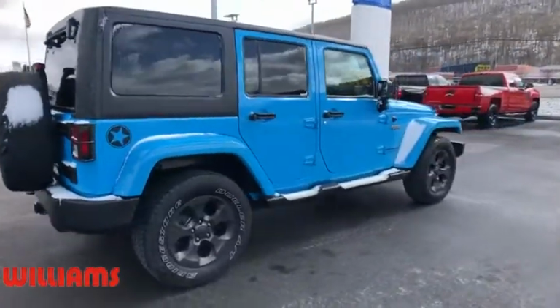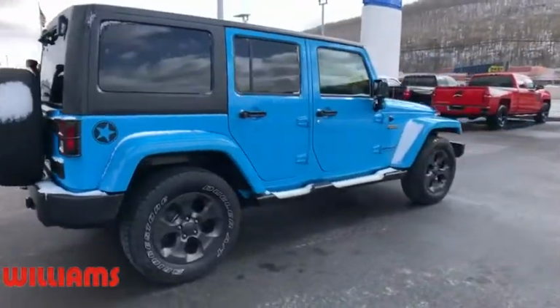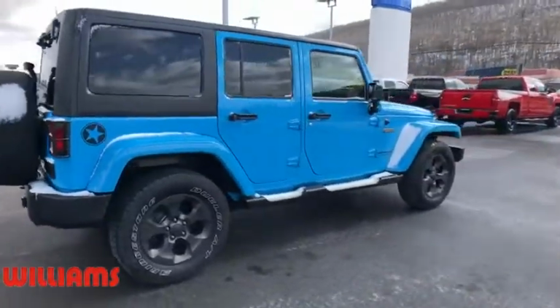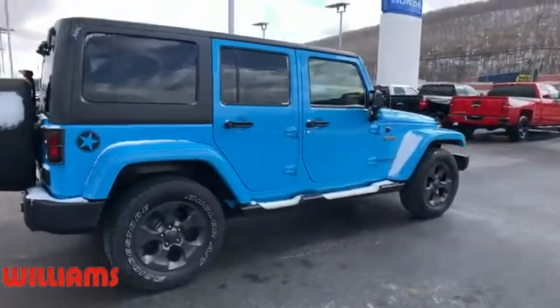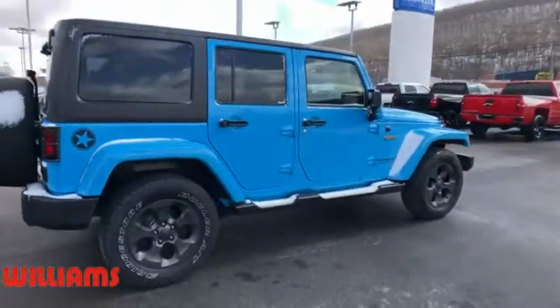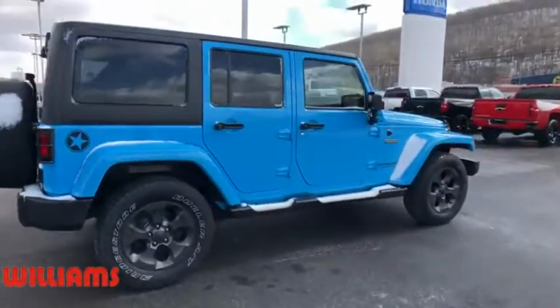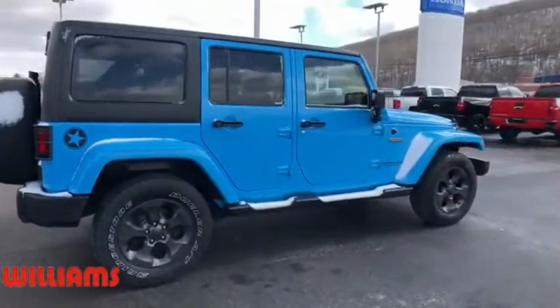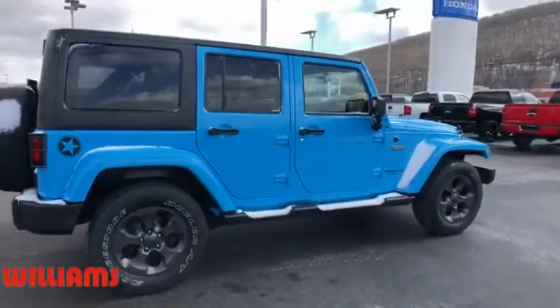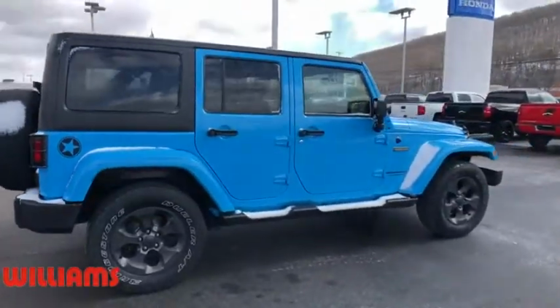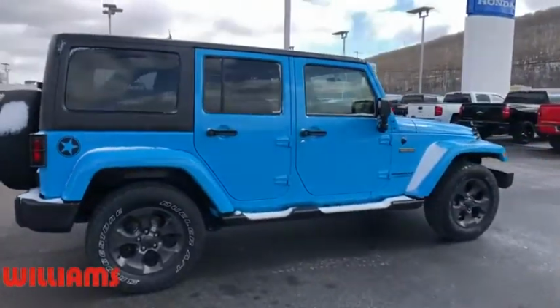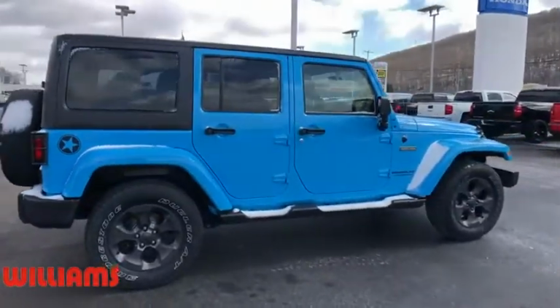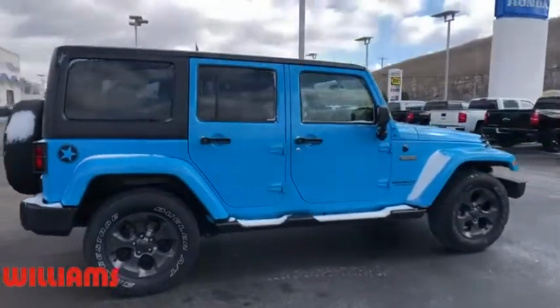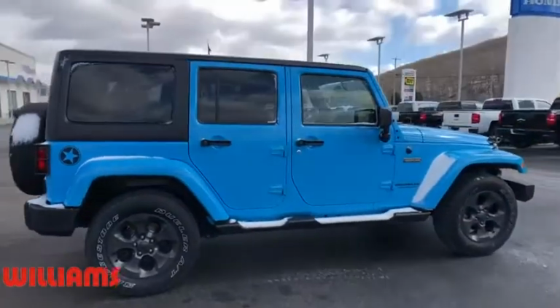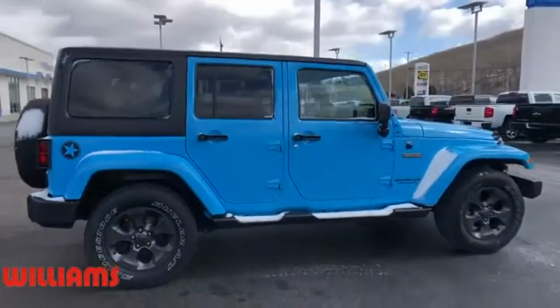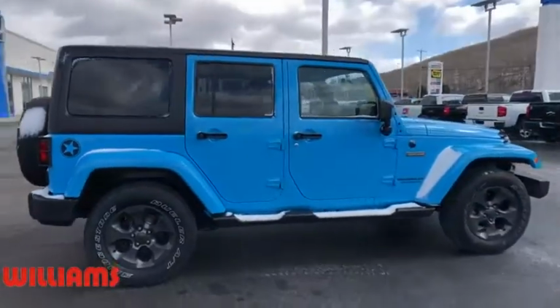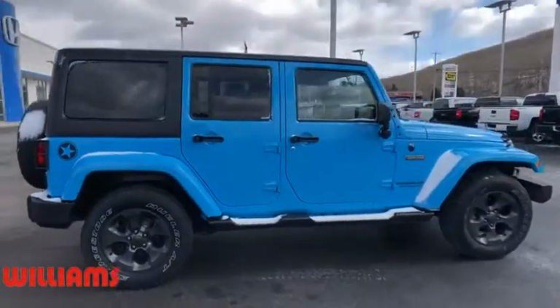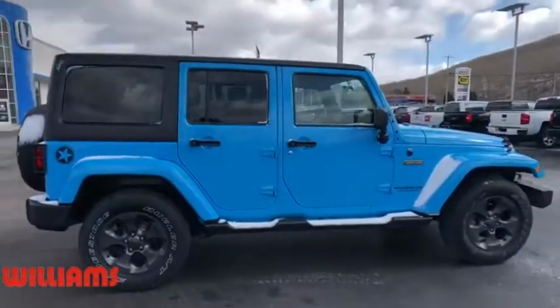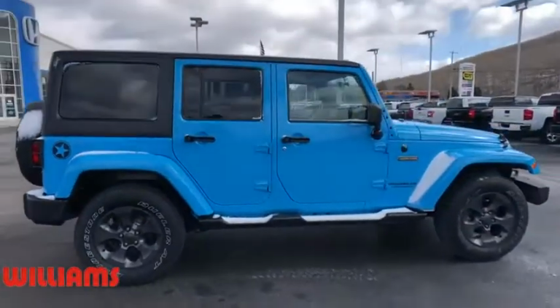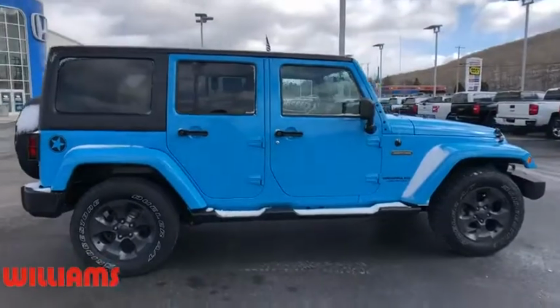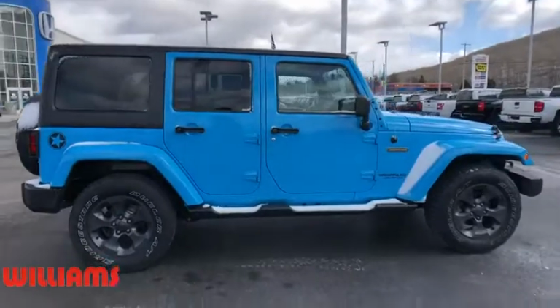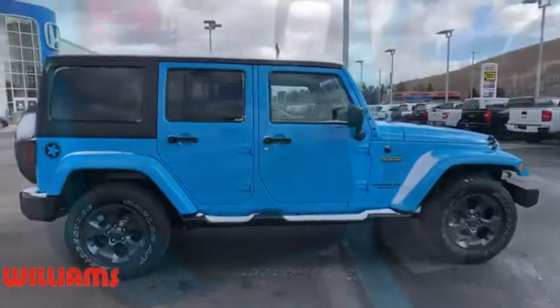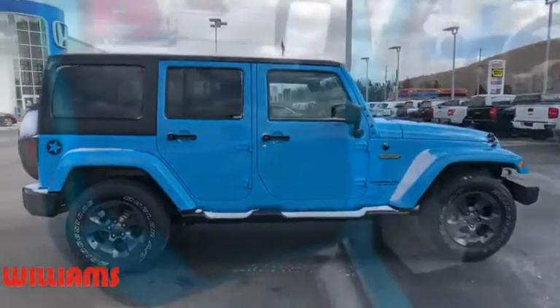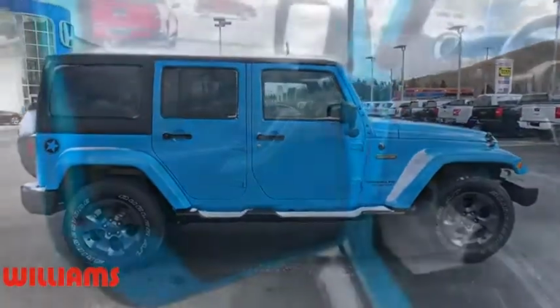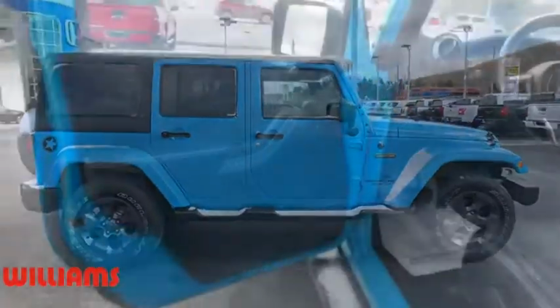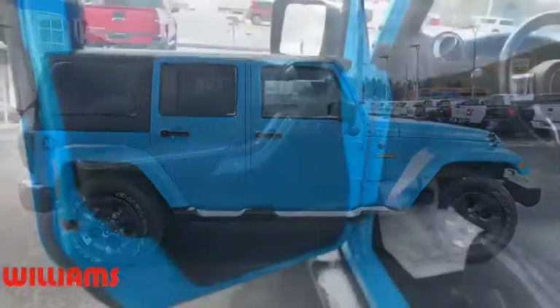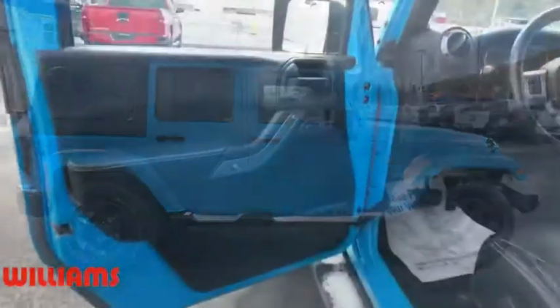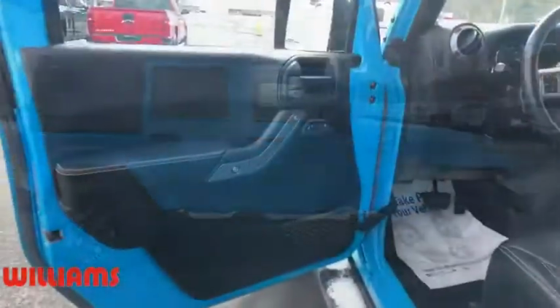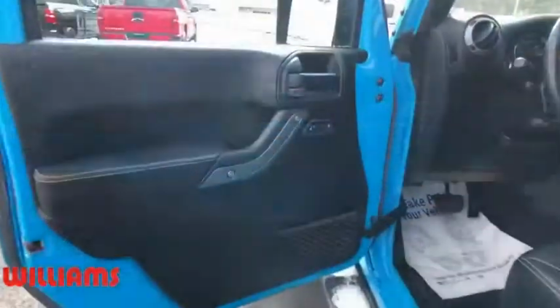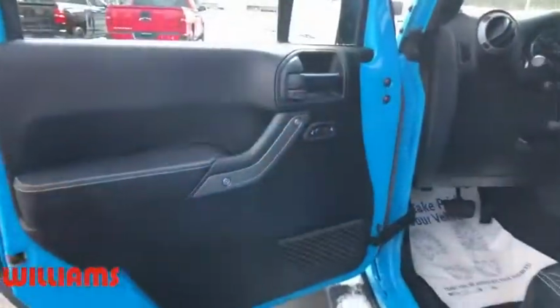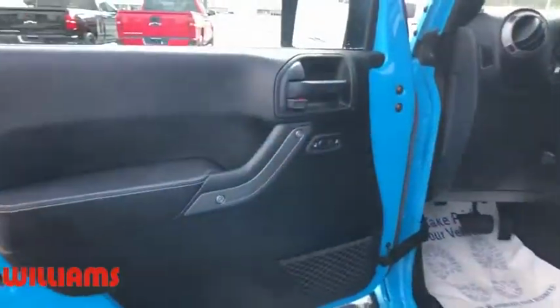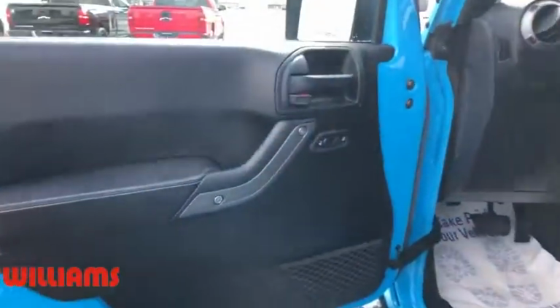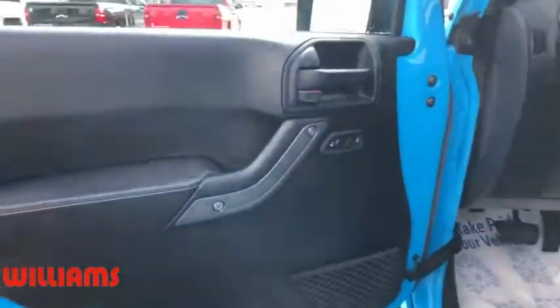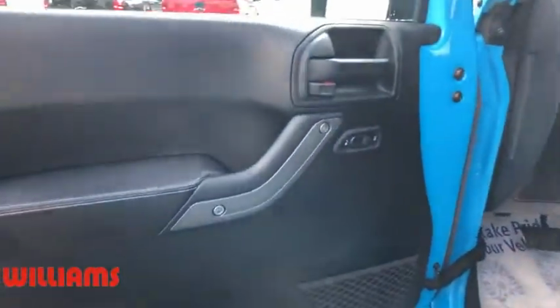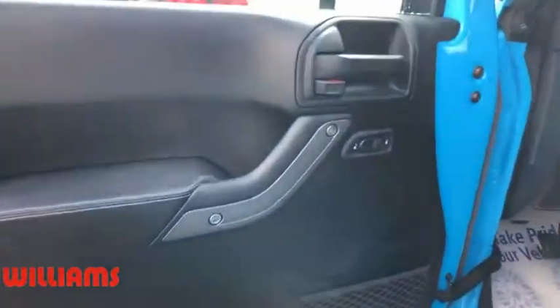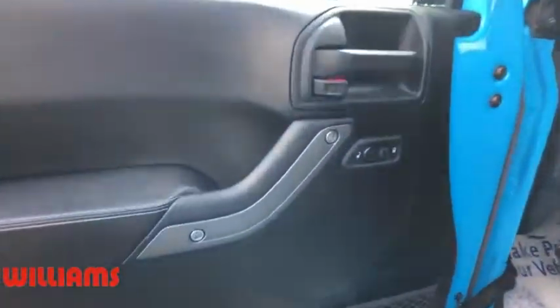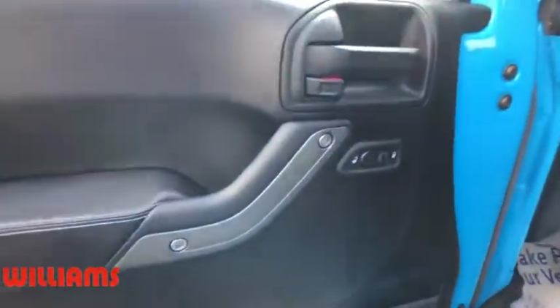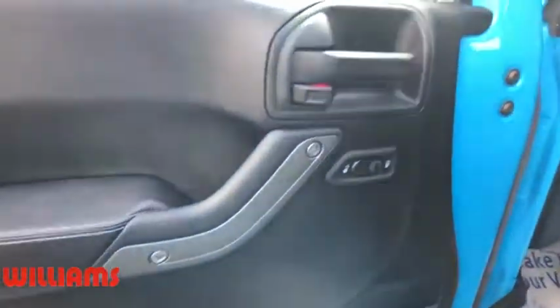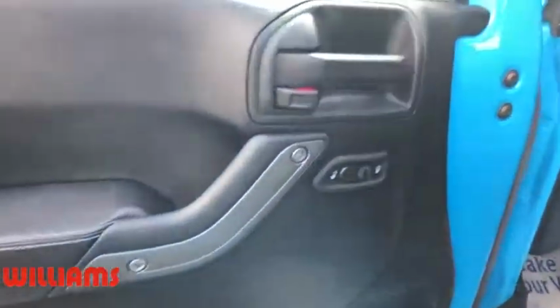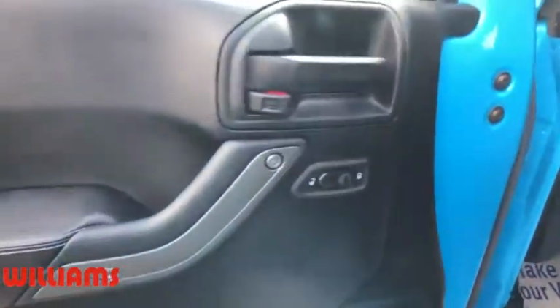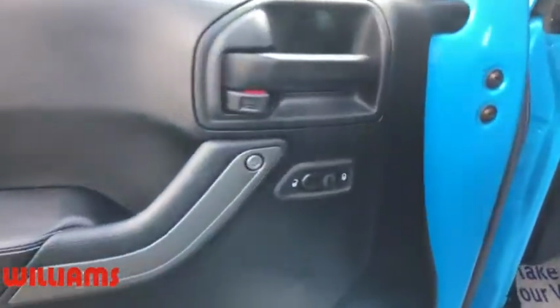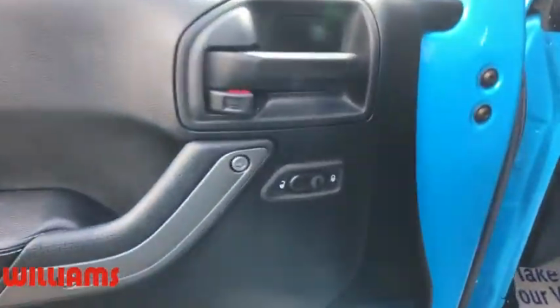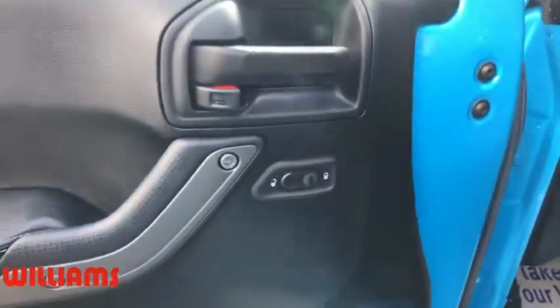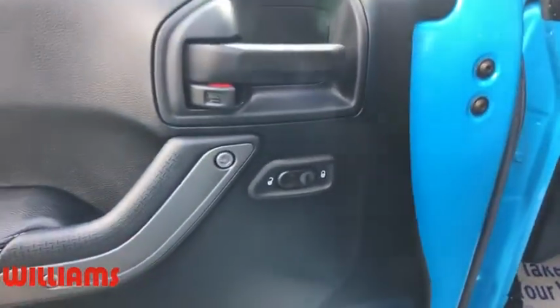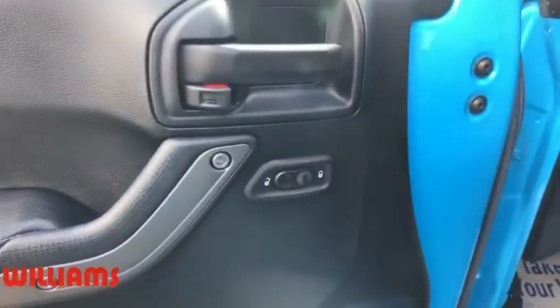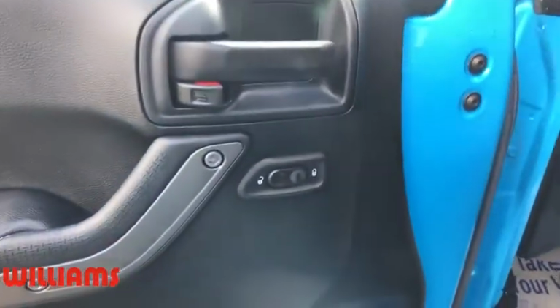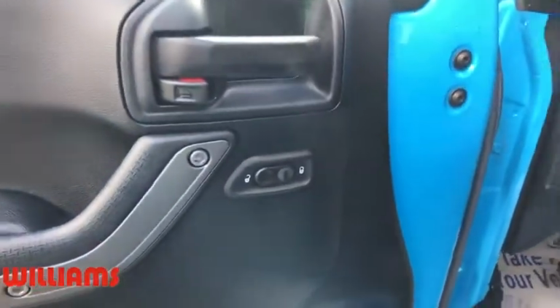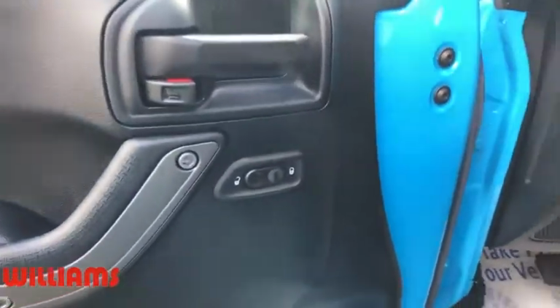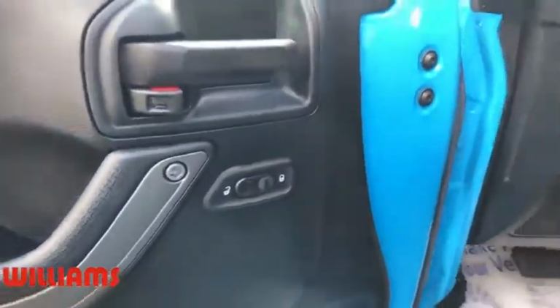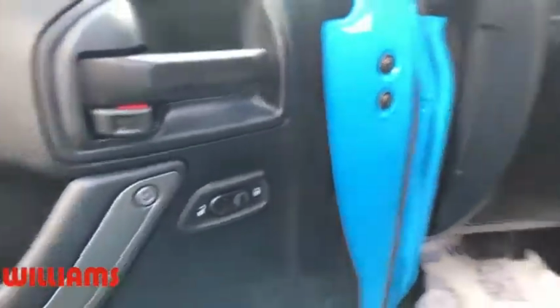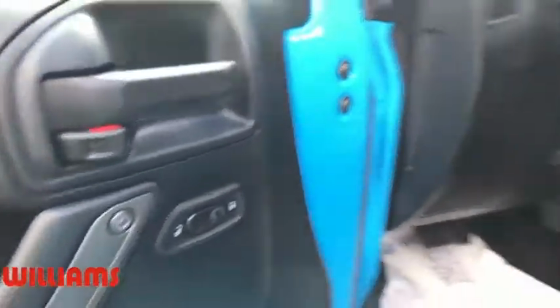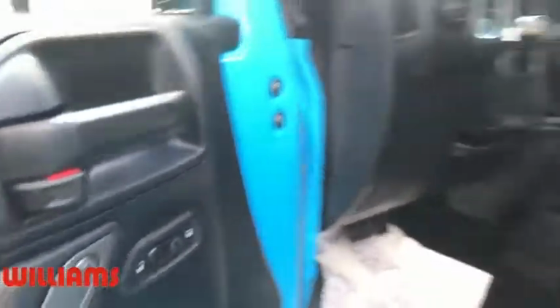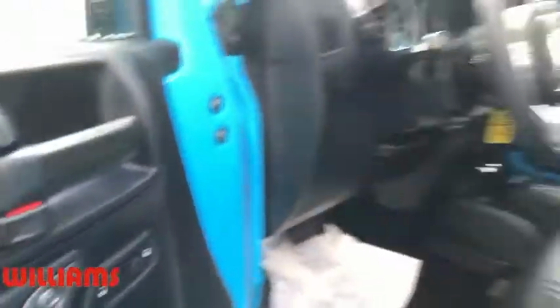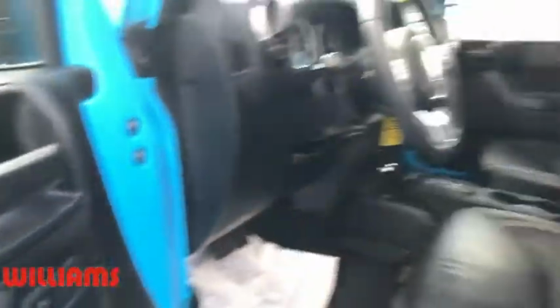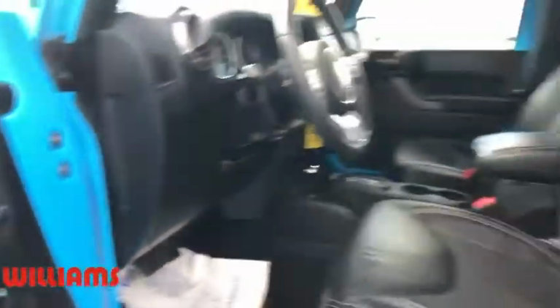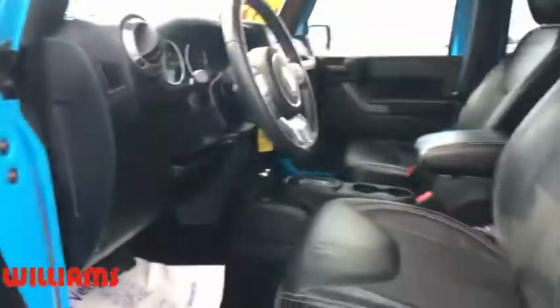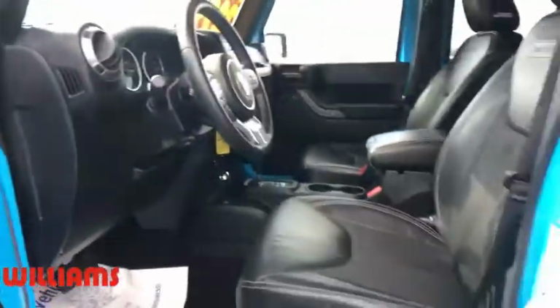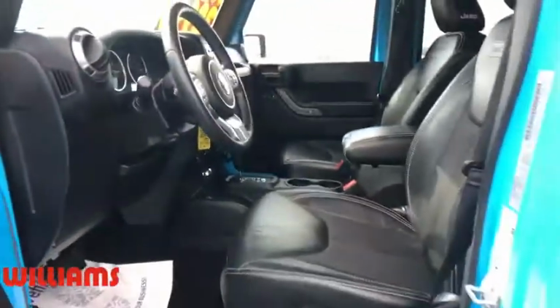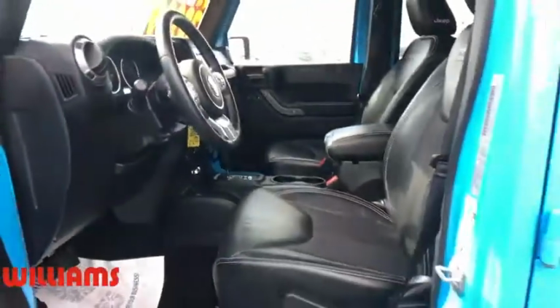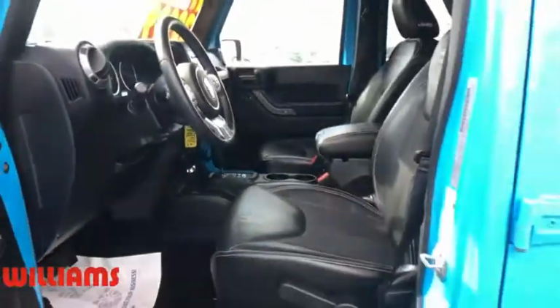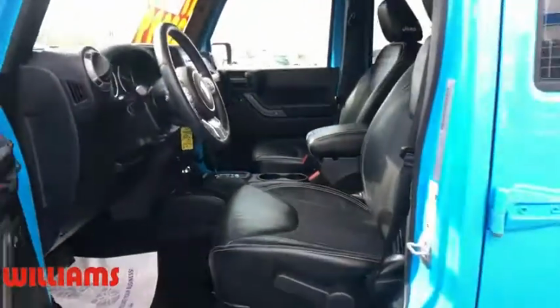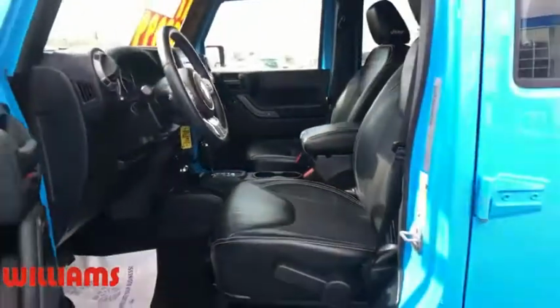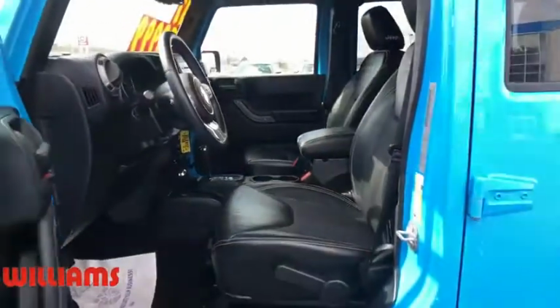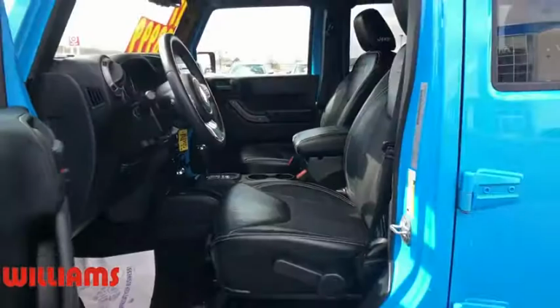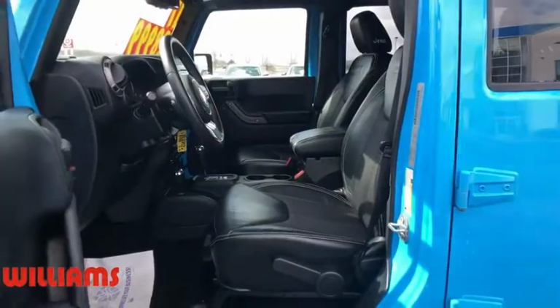This vehicle has less than 40,000 miles. Here are some of this vehicle's great options: steering wheel audio controls,